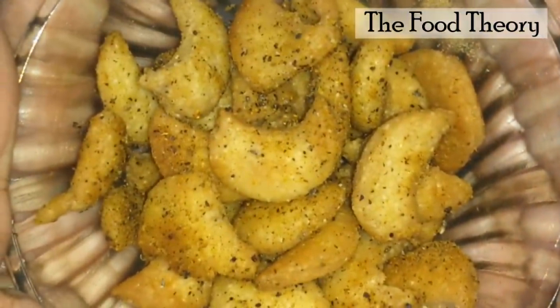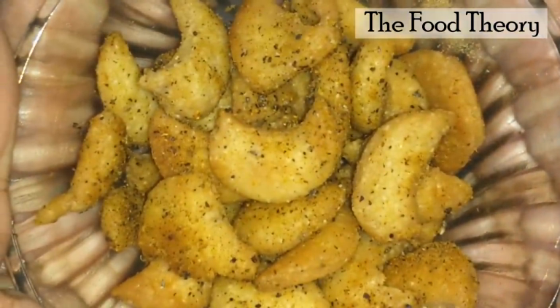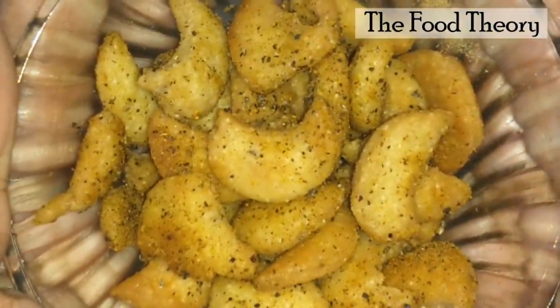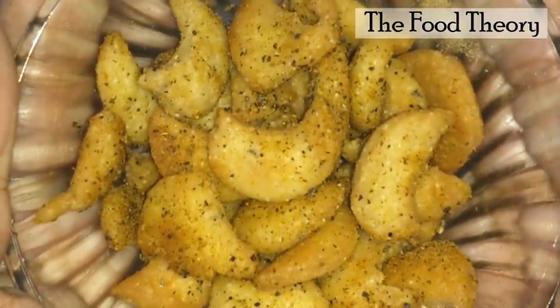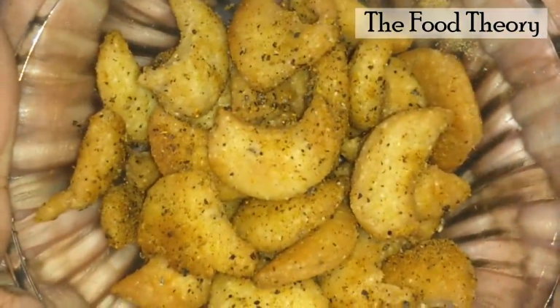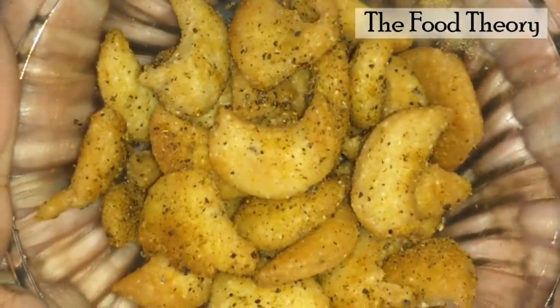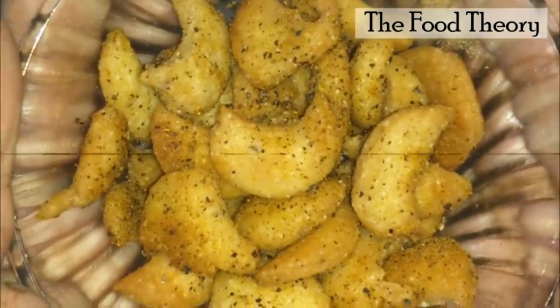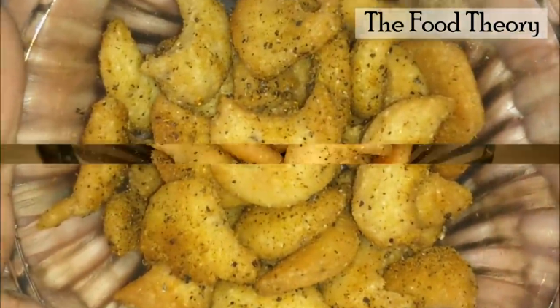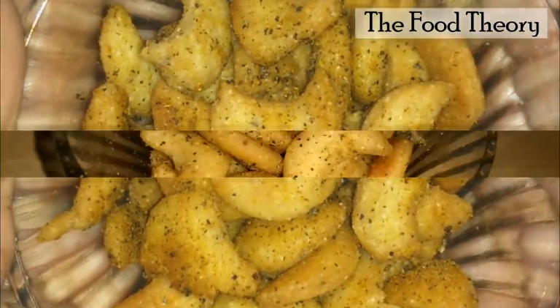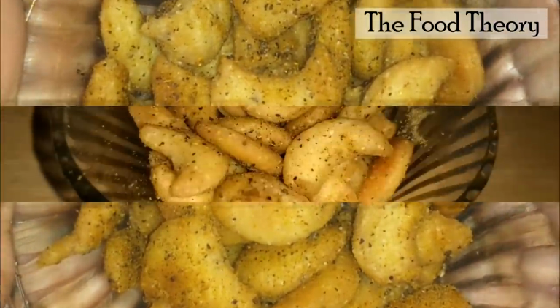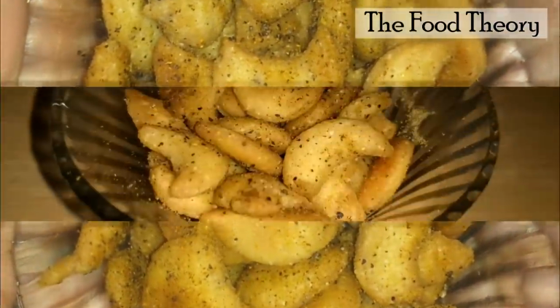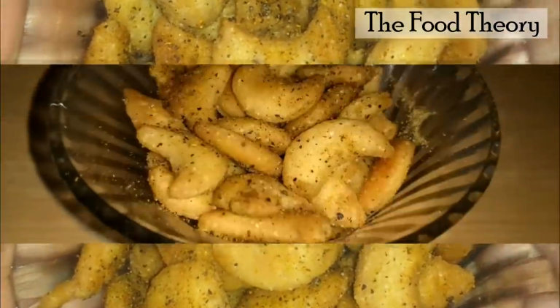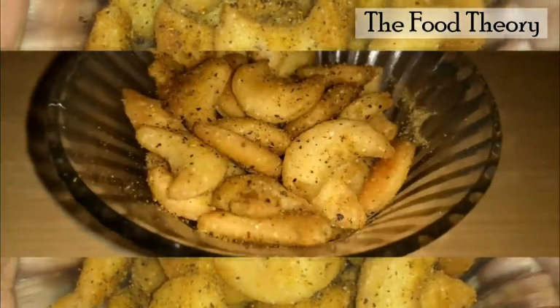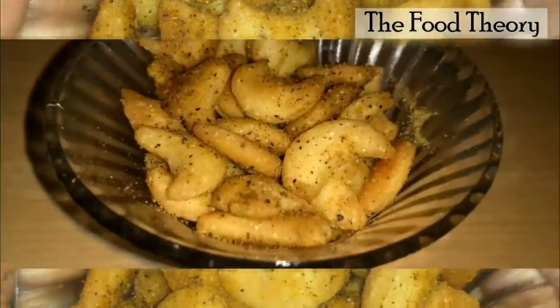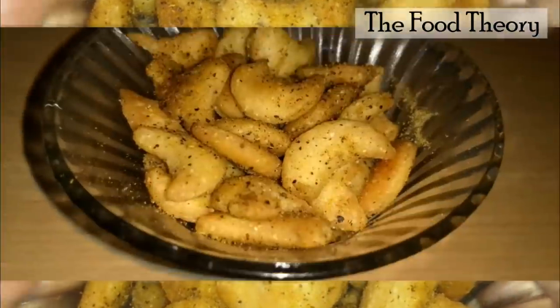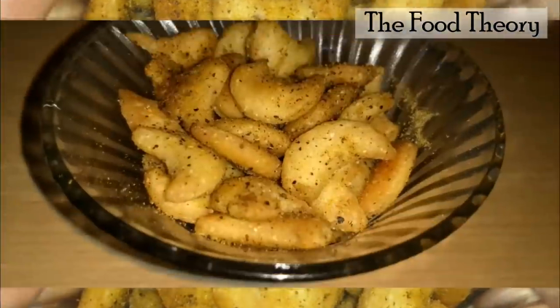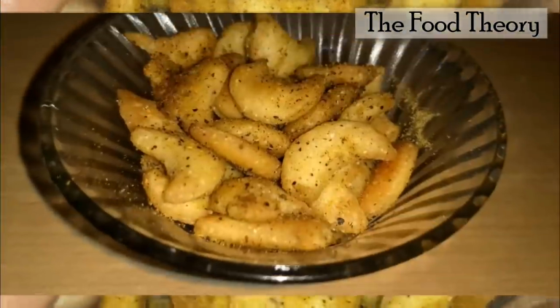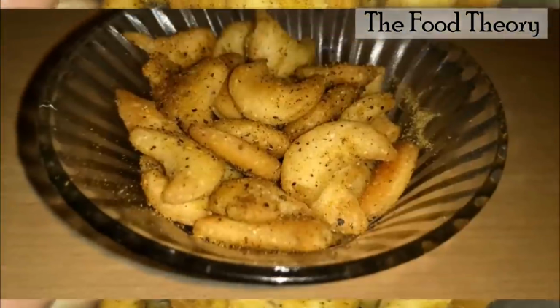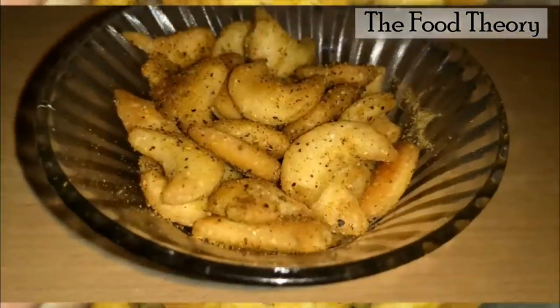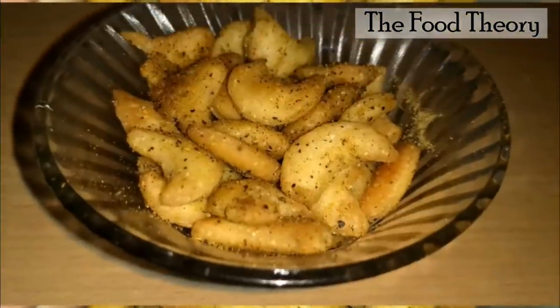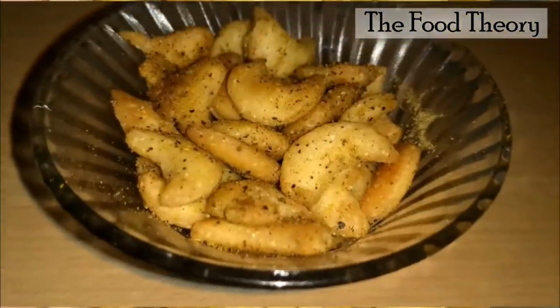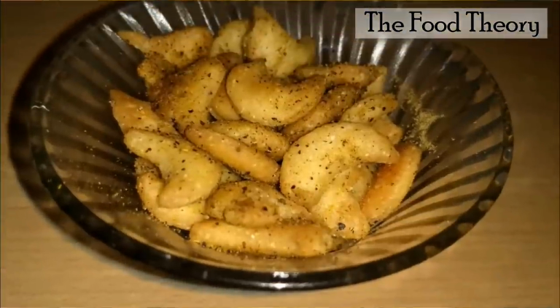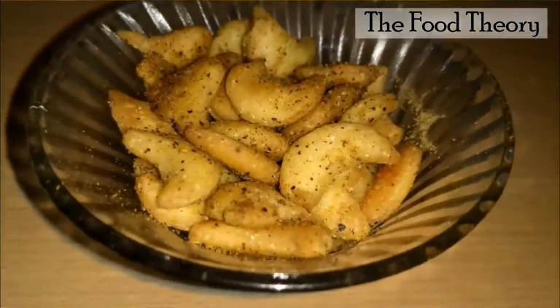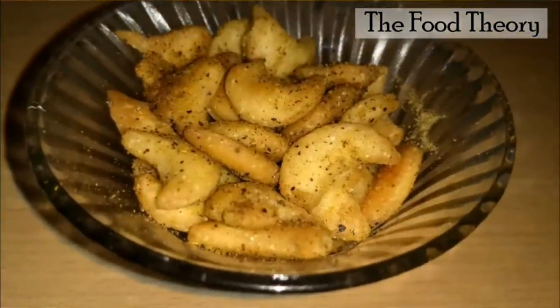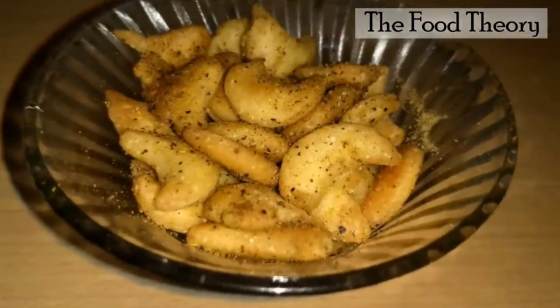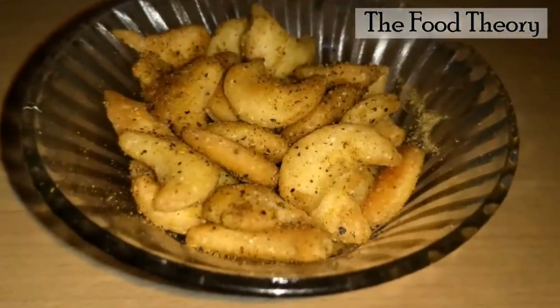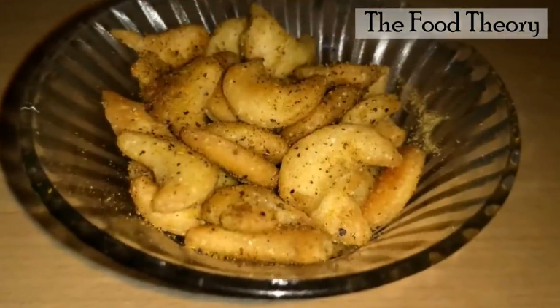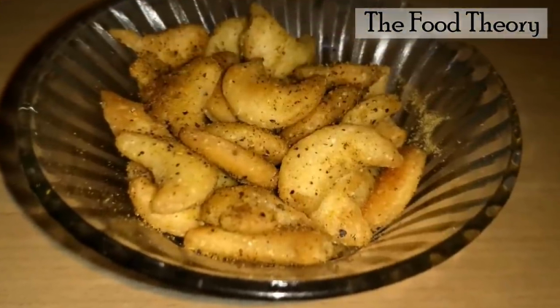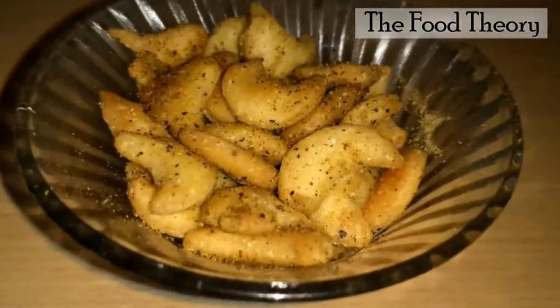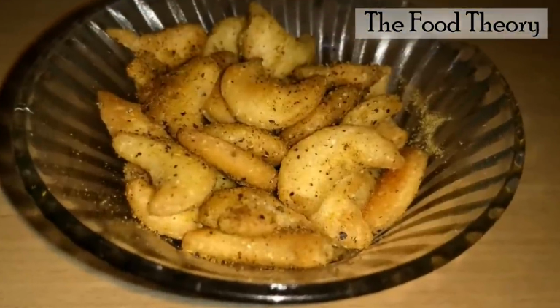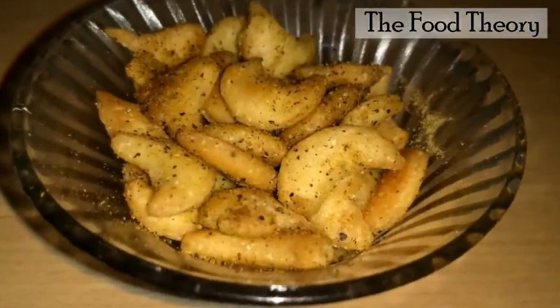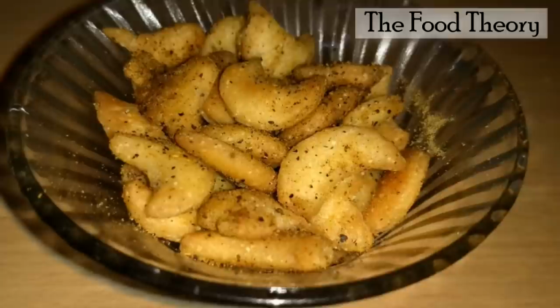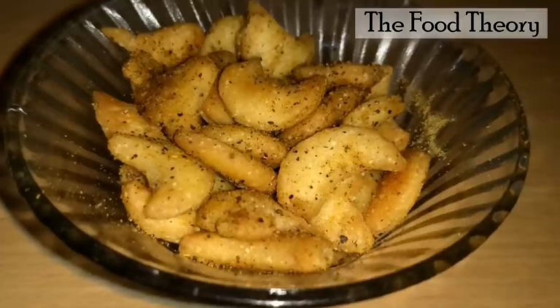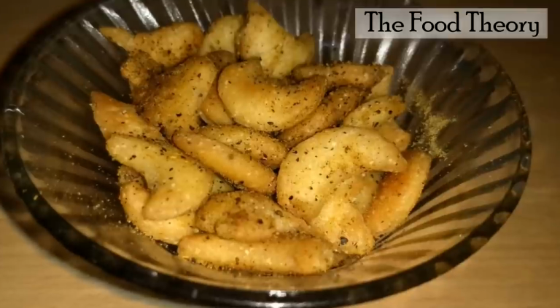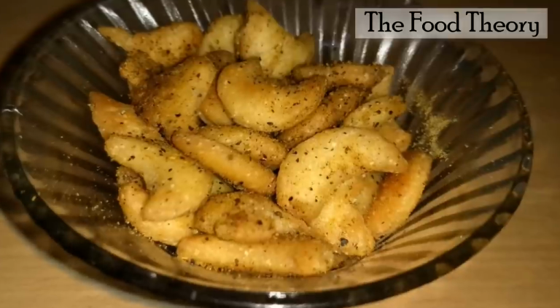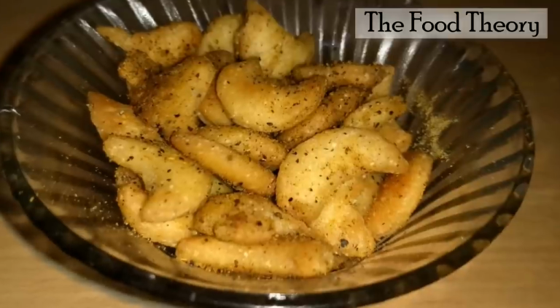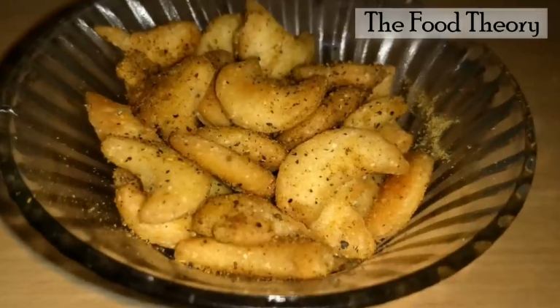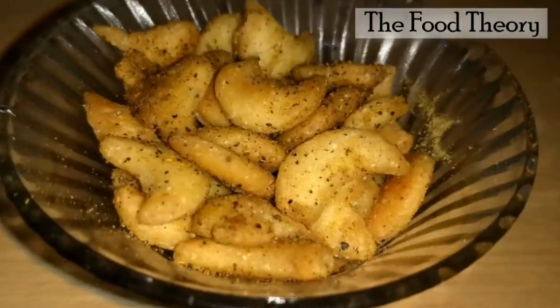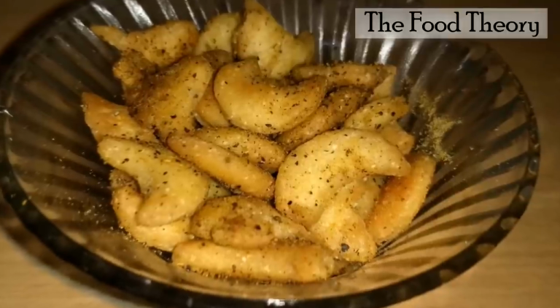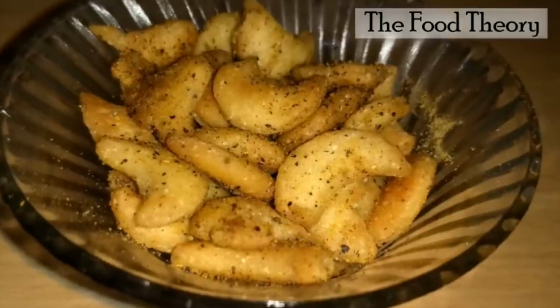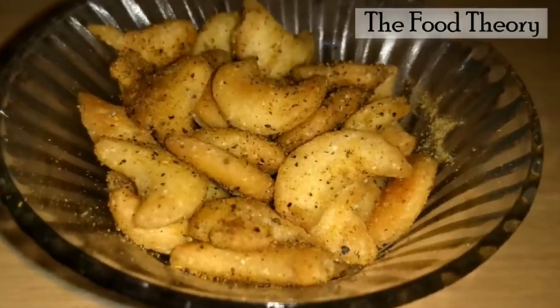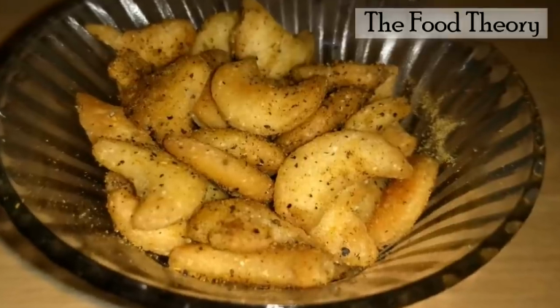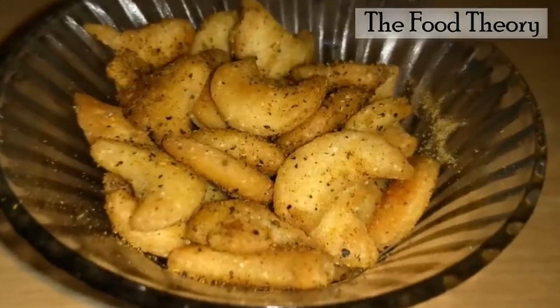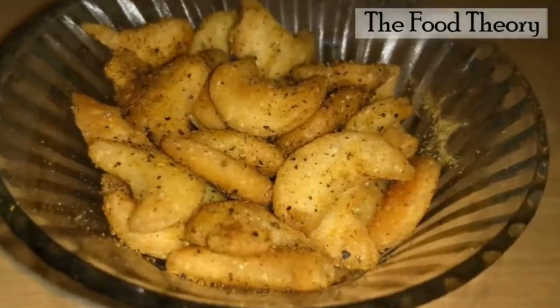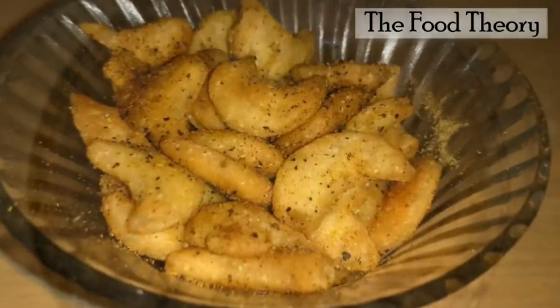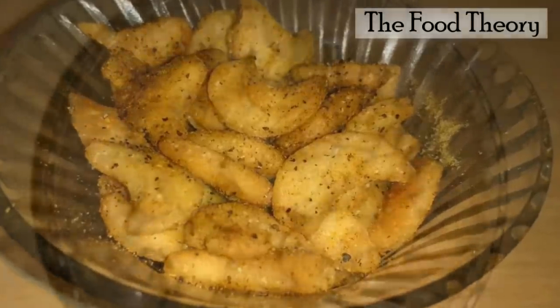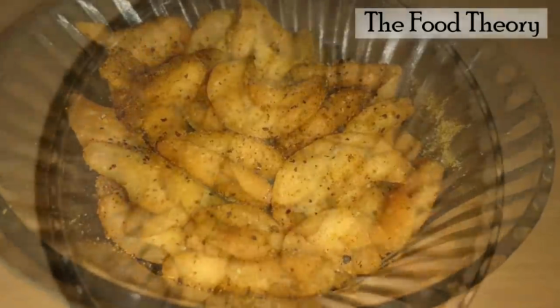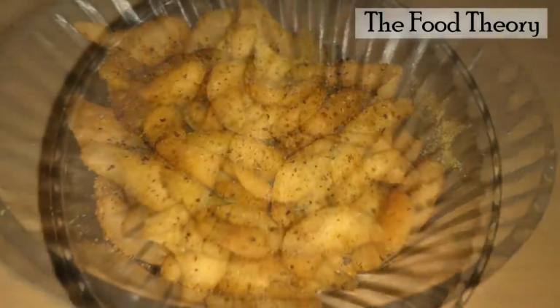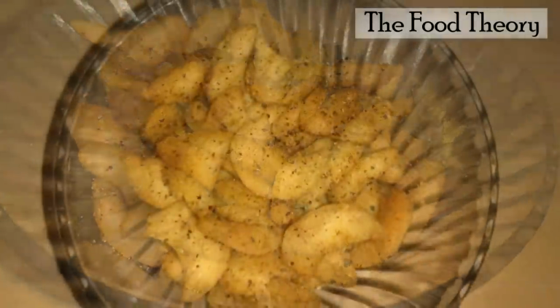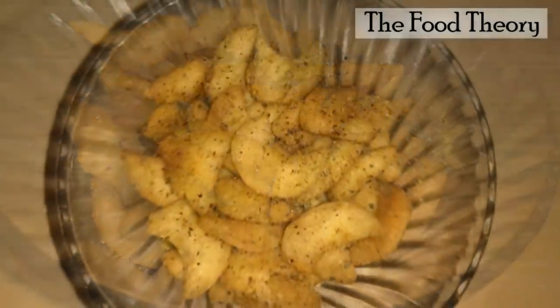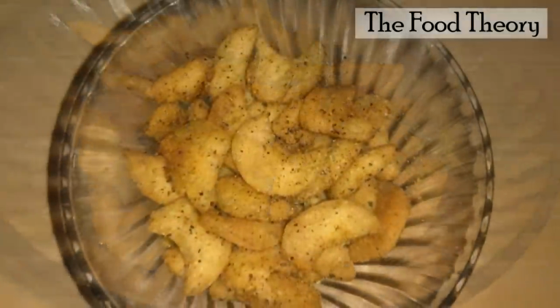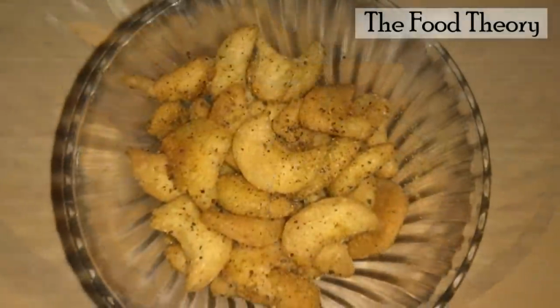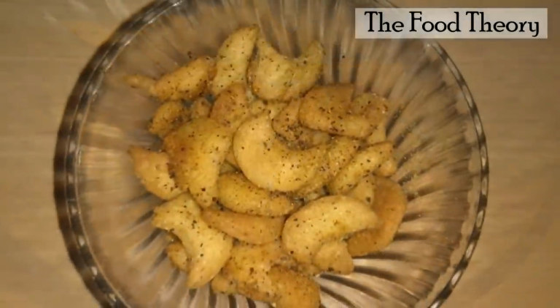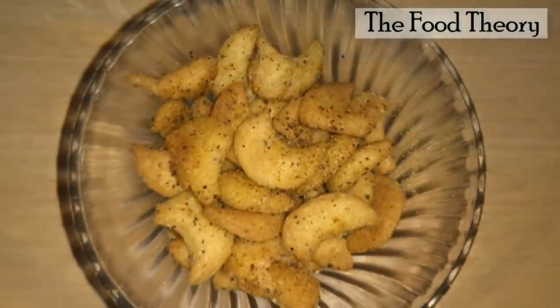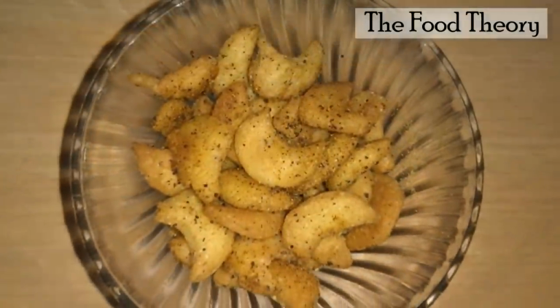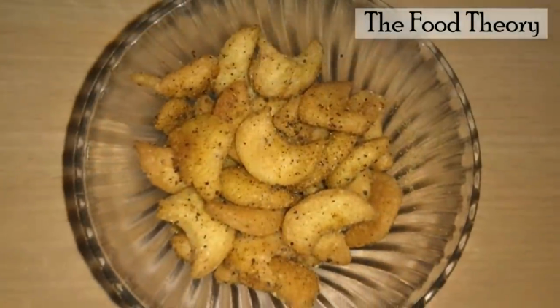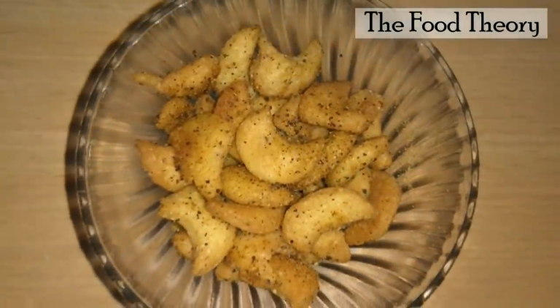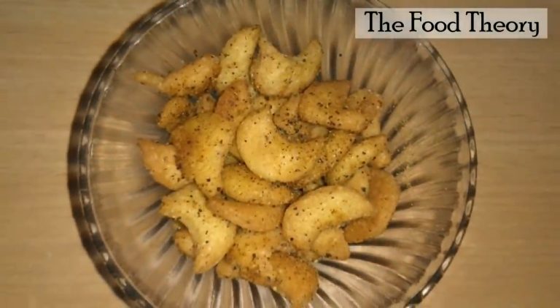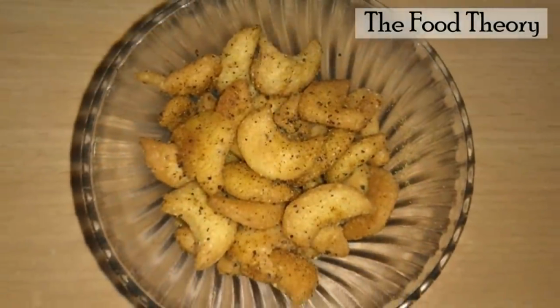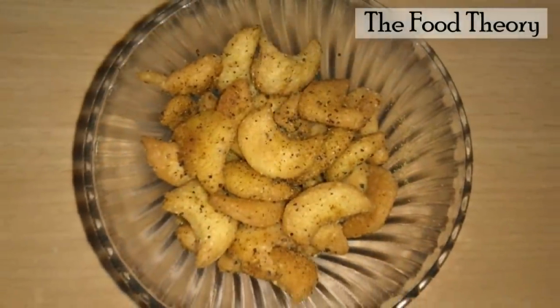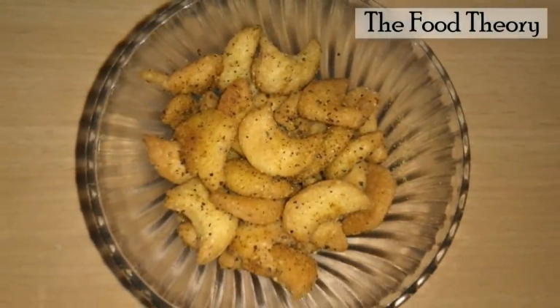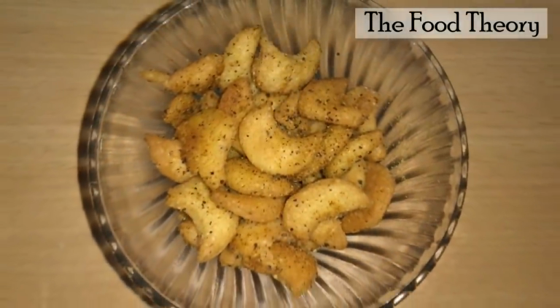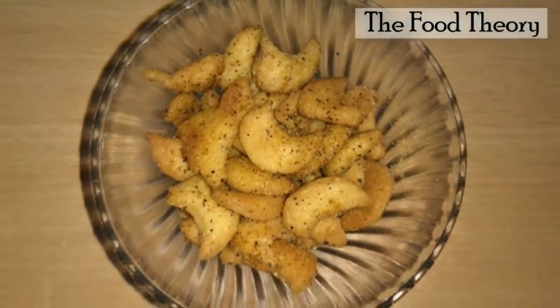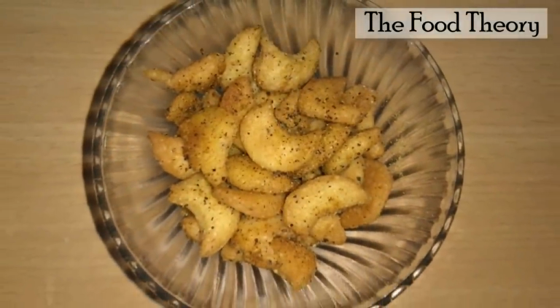Enjoy this Diwali with these masala kajus and don't forget to subscribe to the Food Theory channel. Thank you.